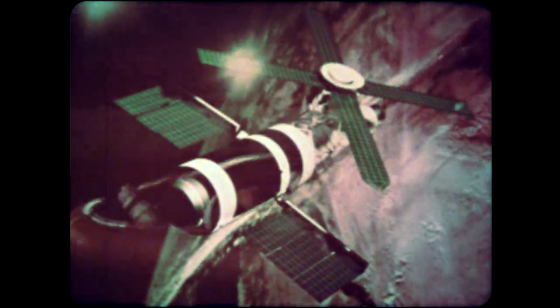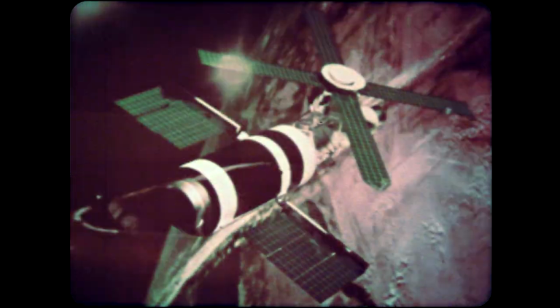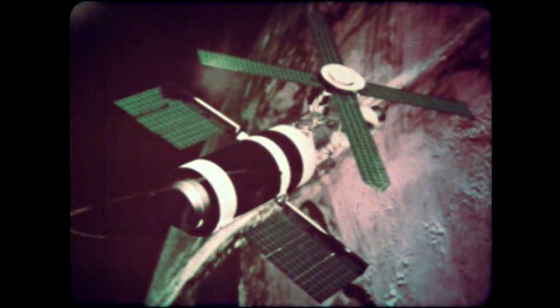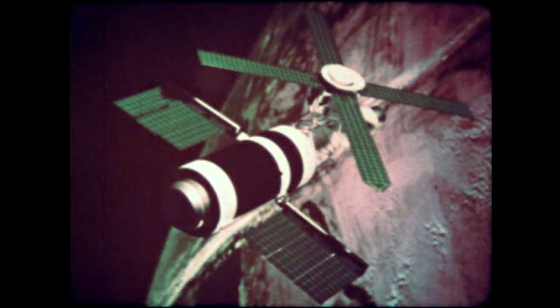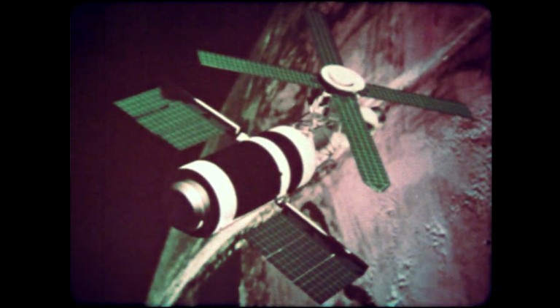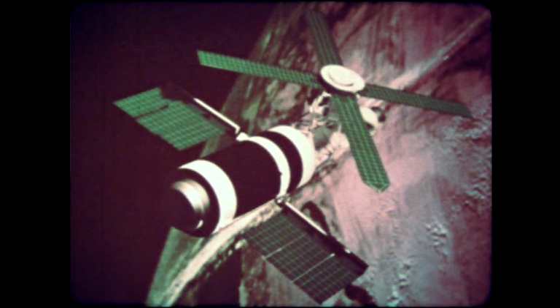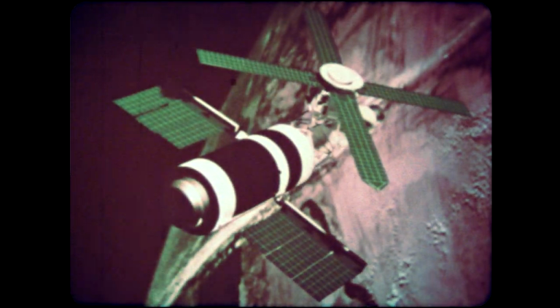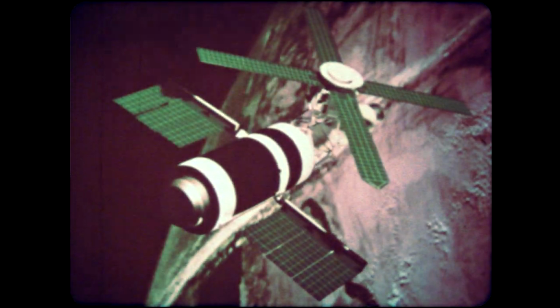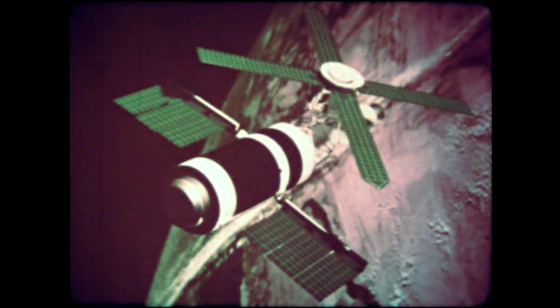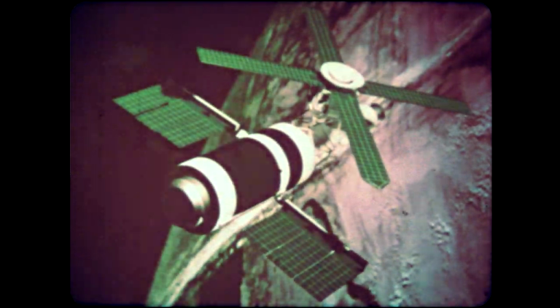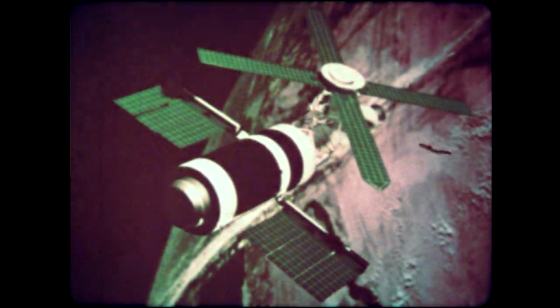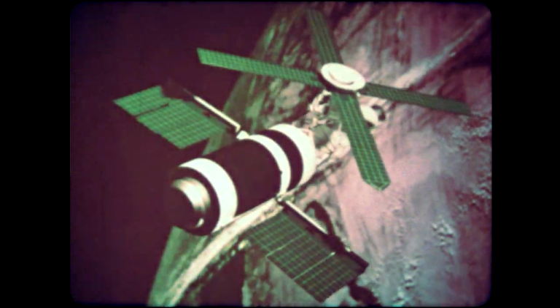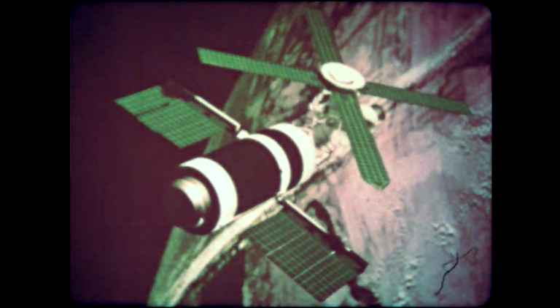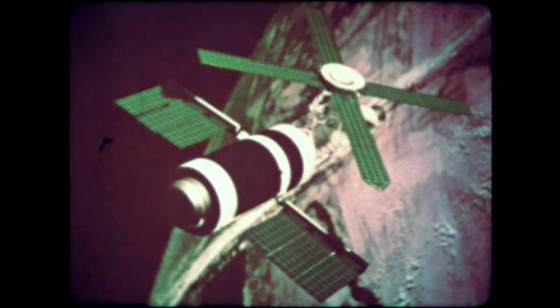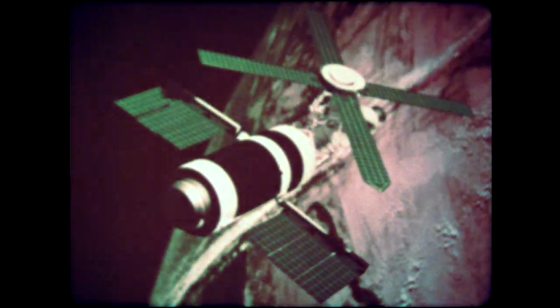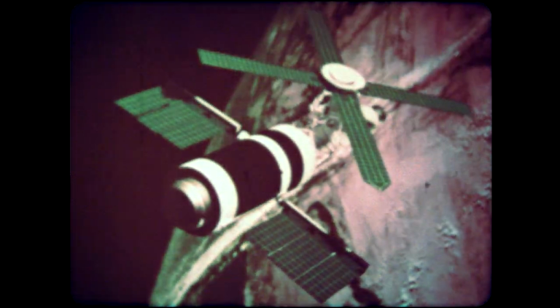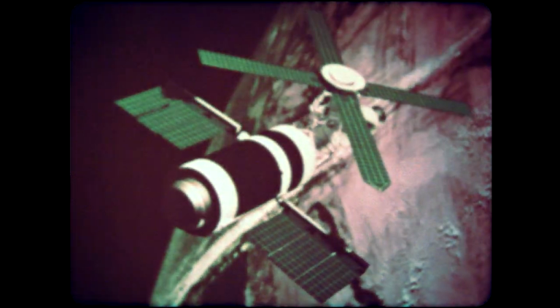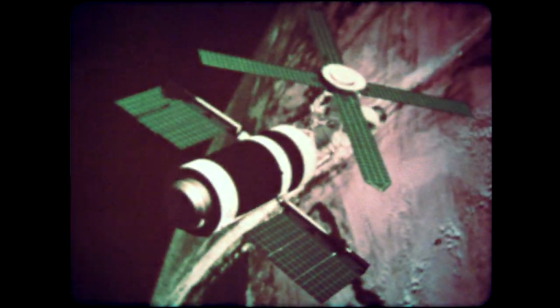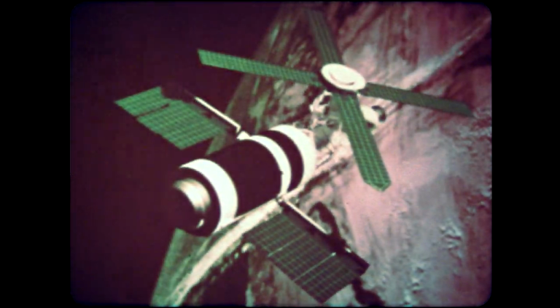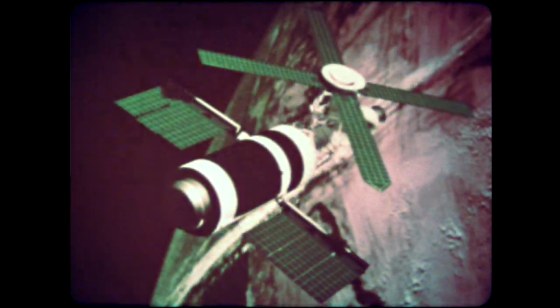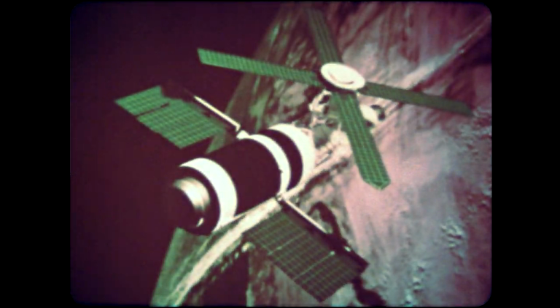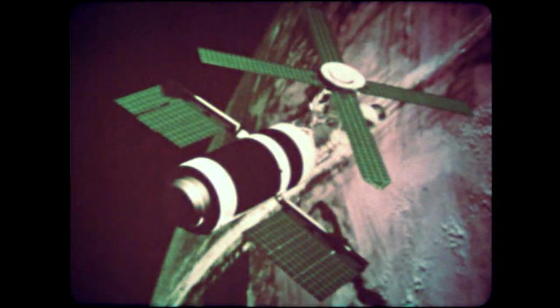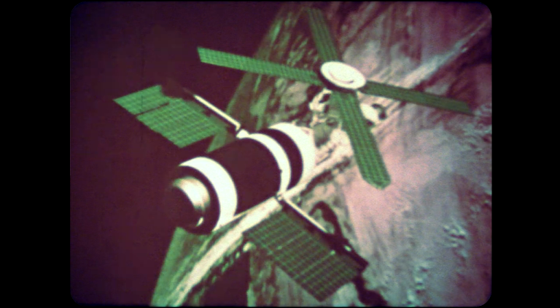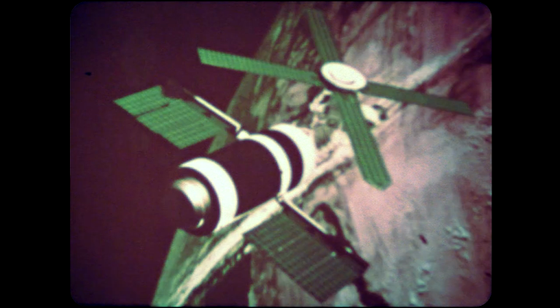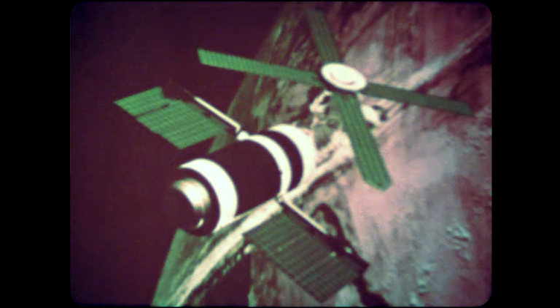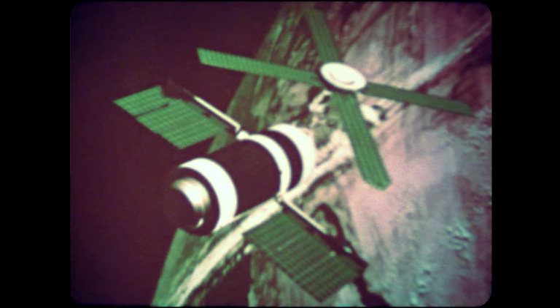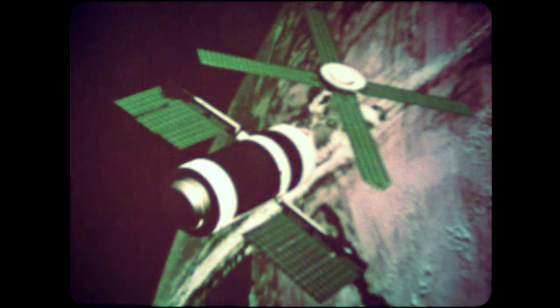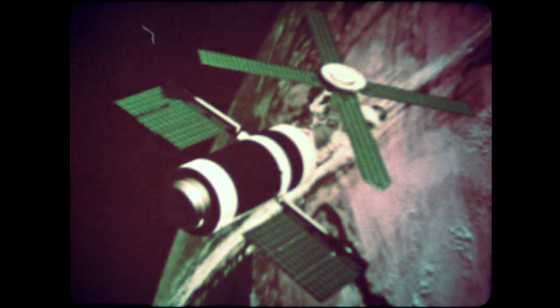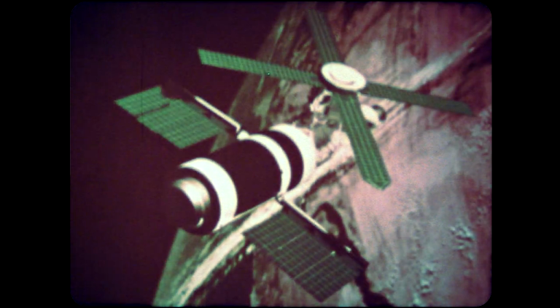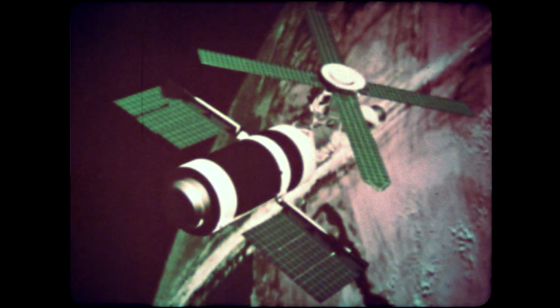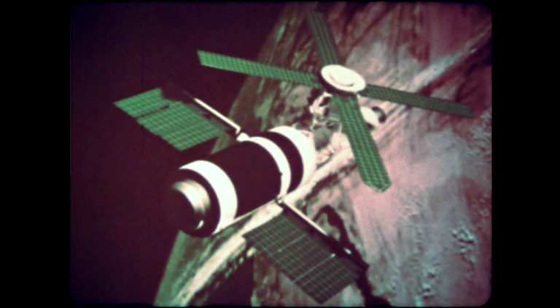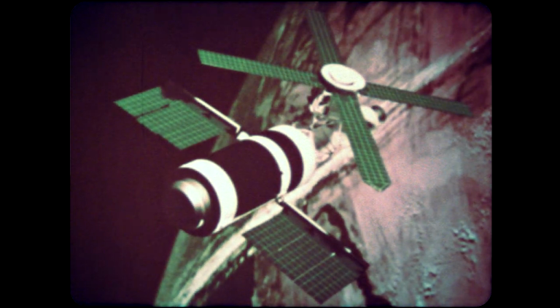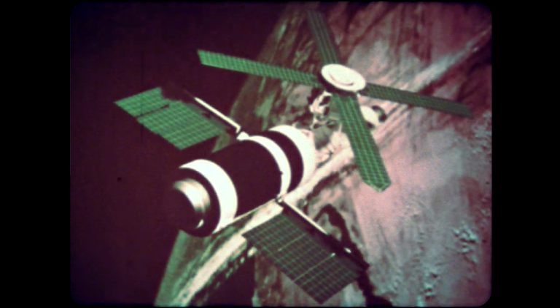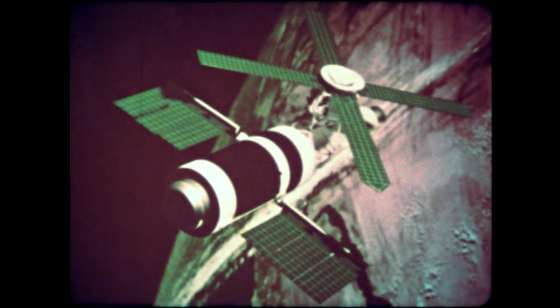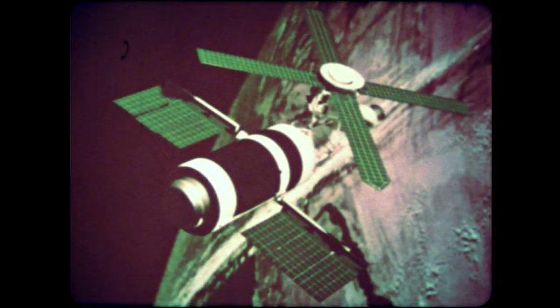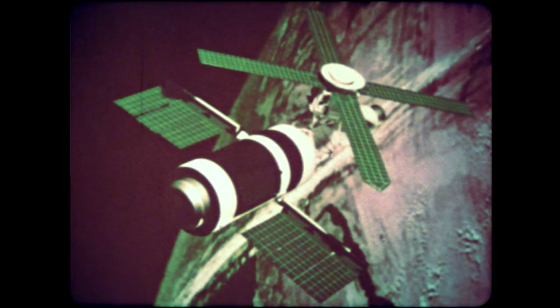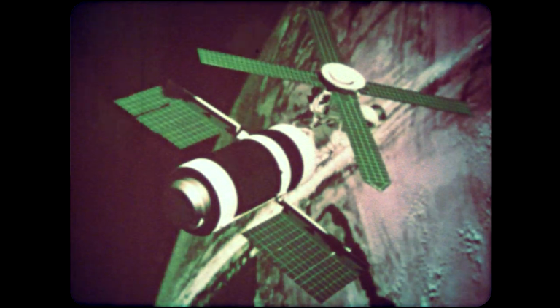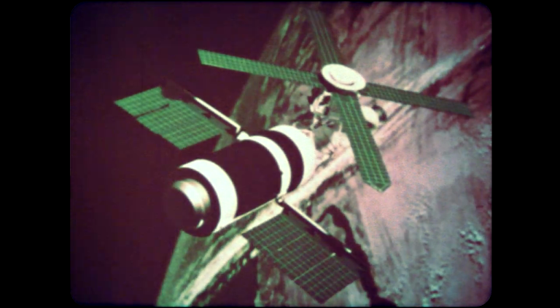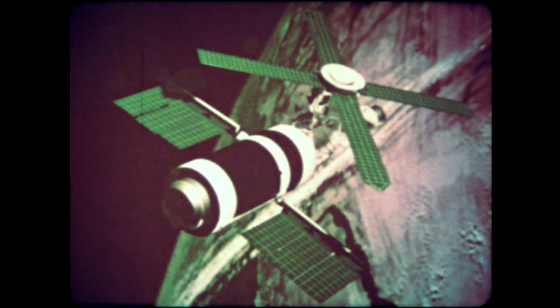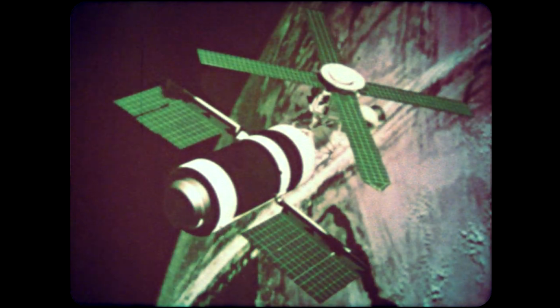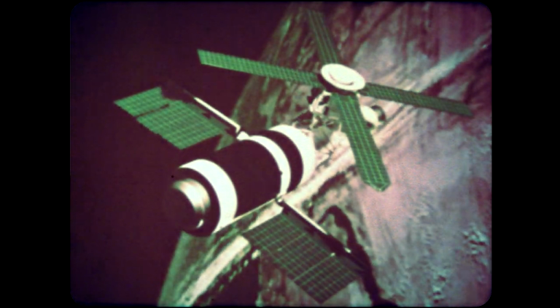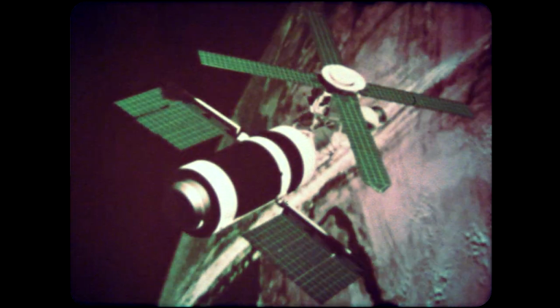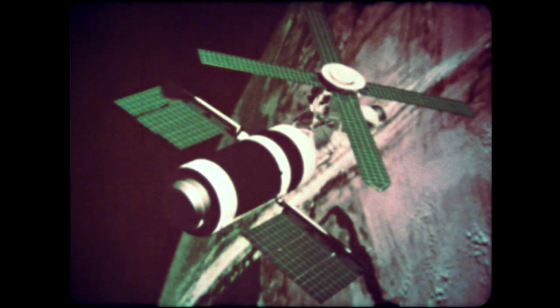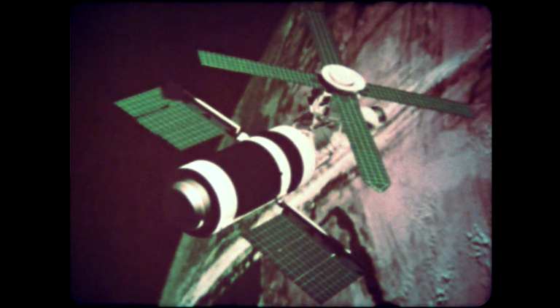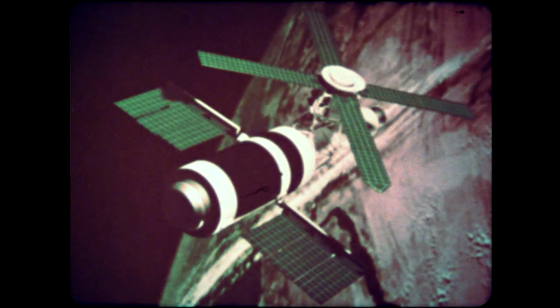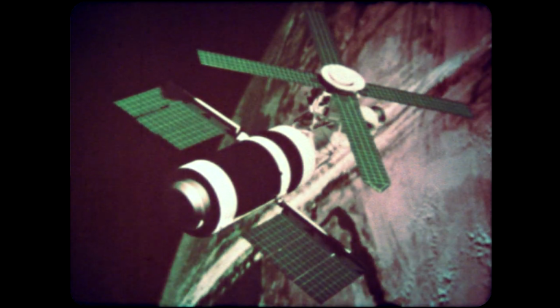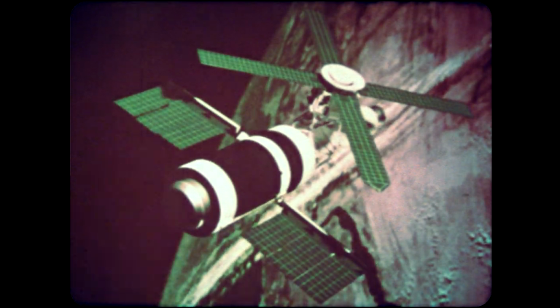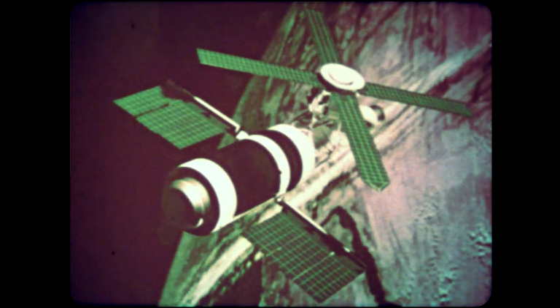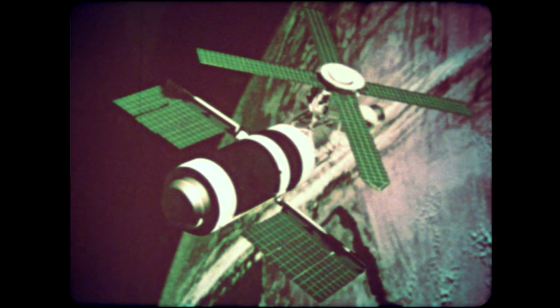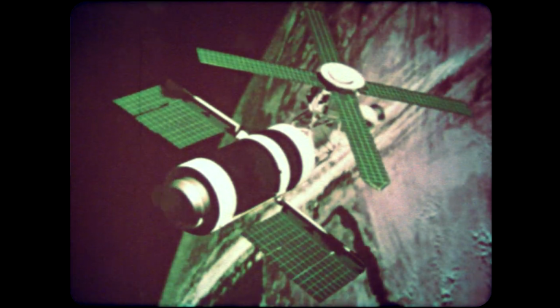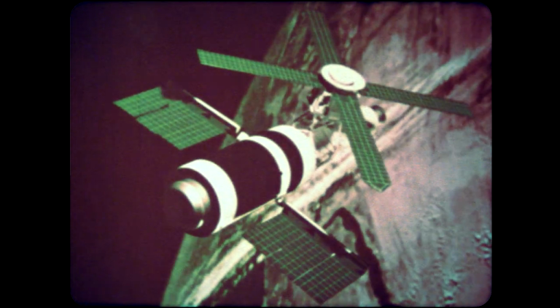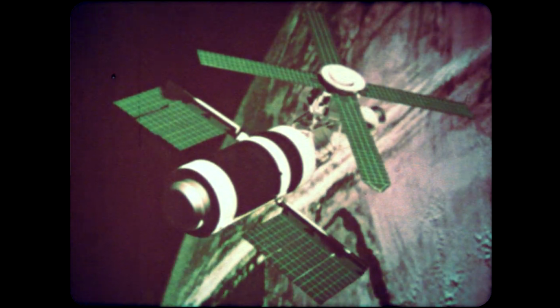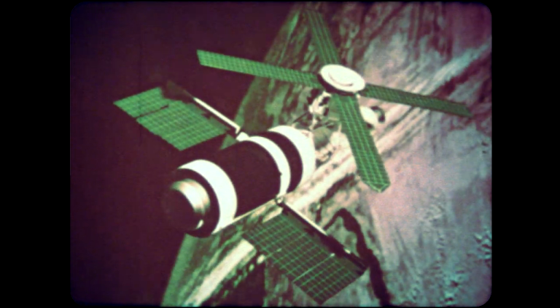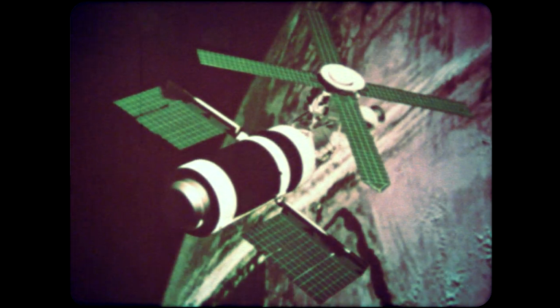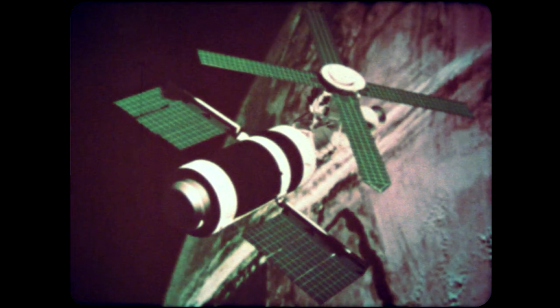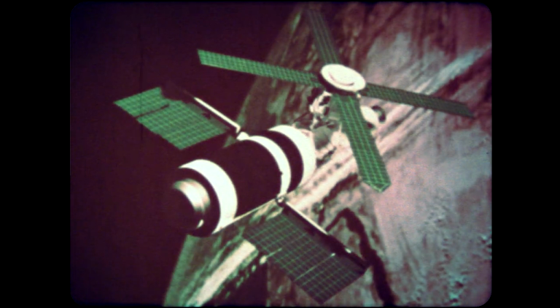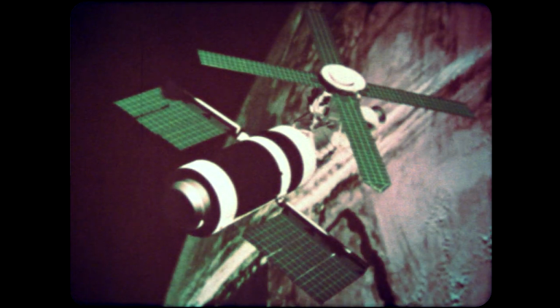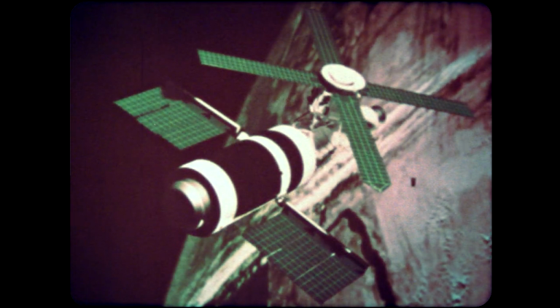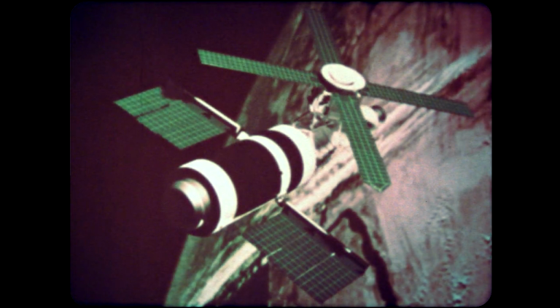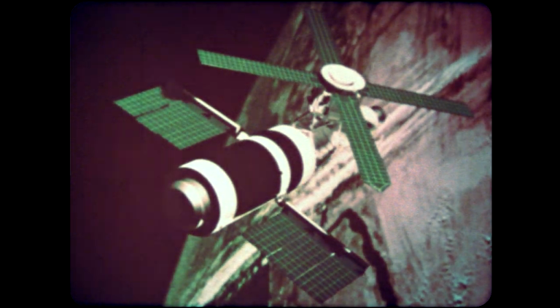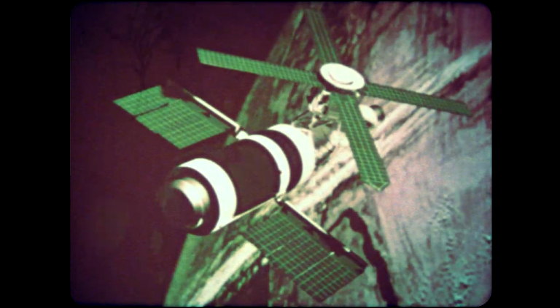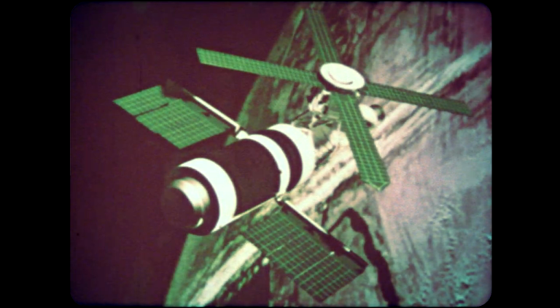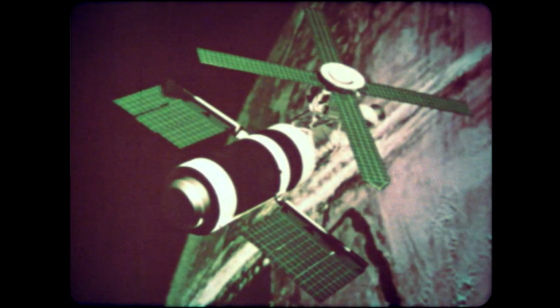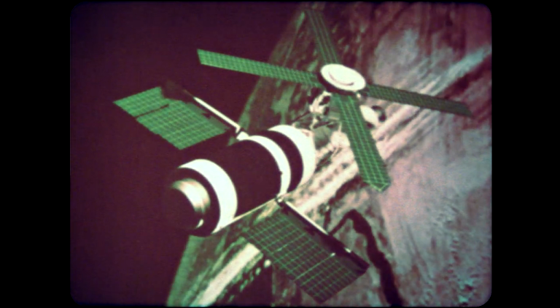Skylab, this country's first space station, is nearly ready for its maiden voyage into Earth orbit.